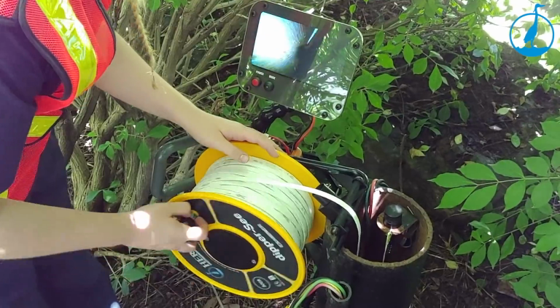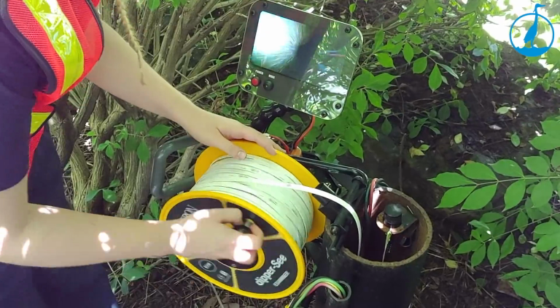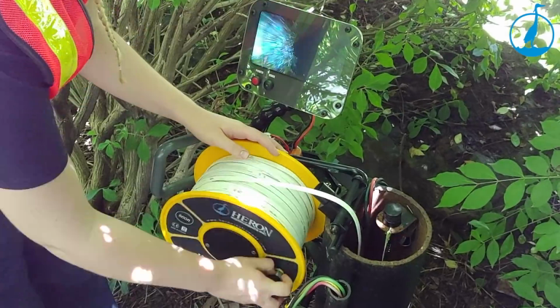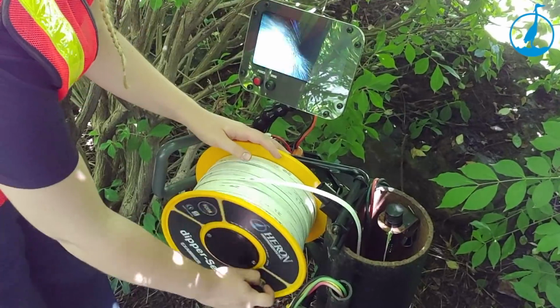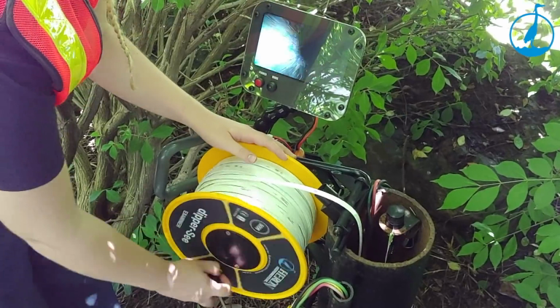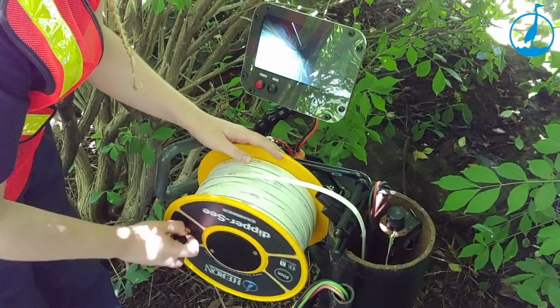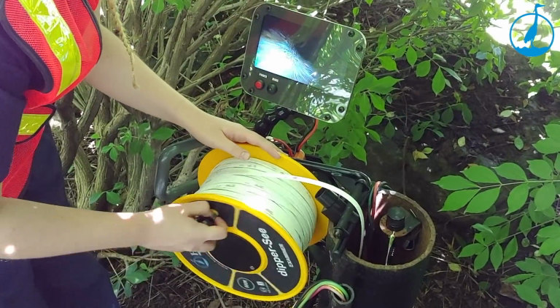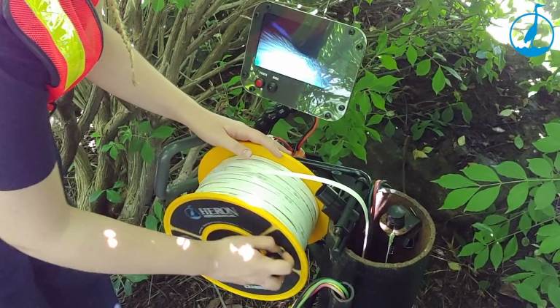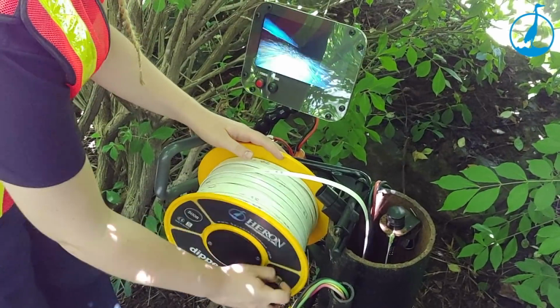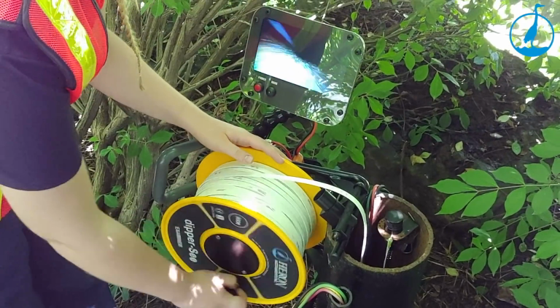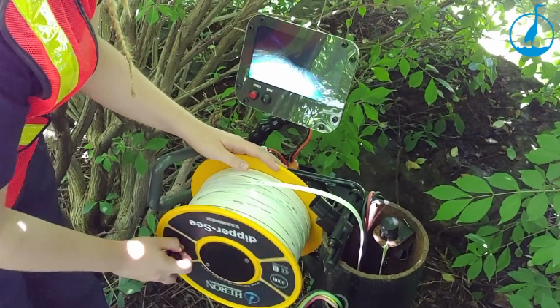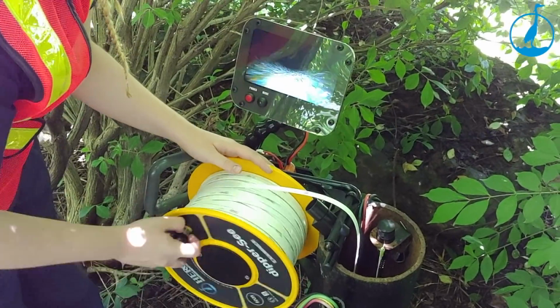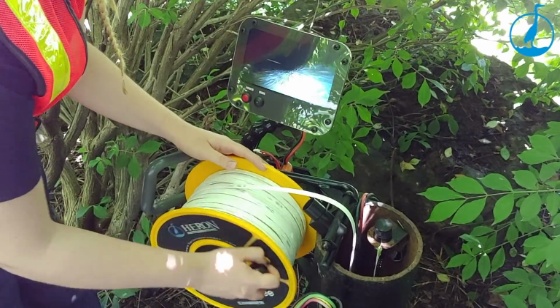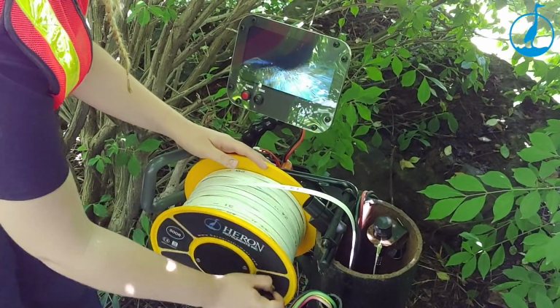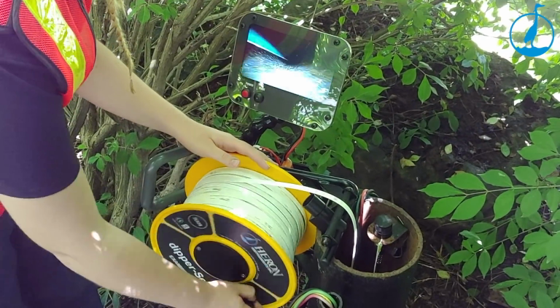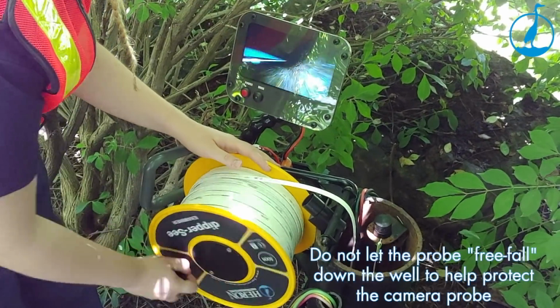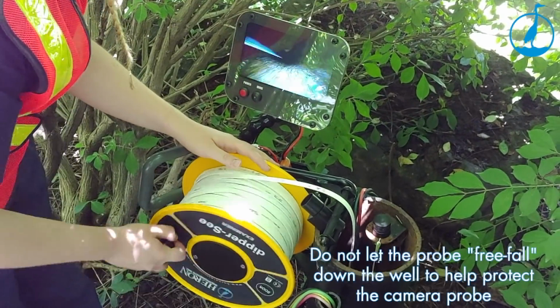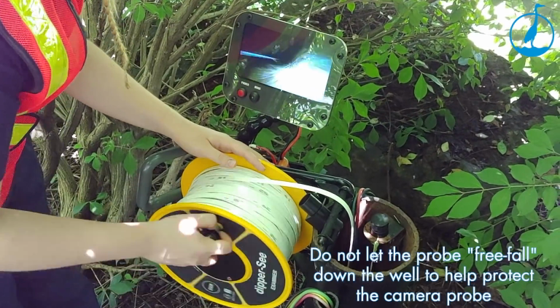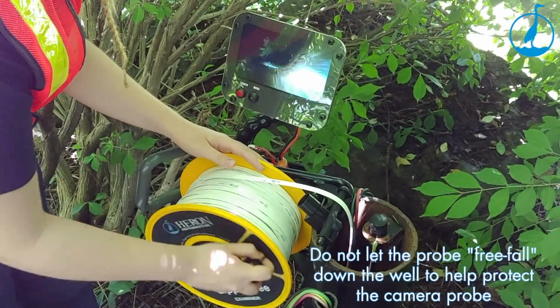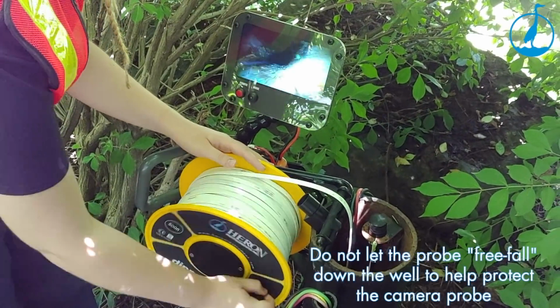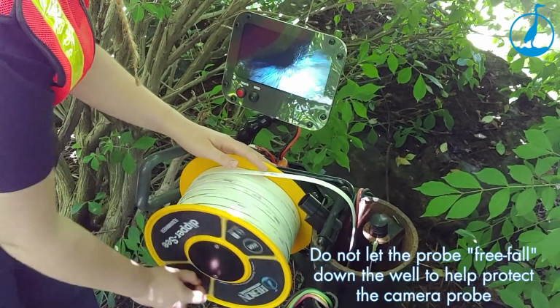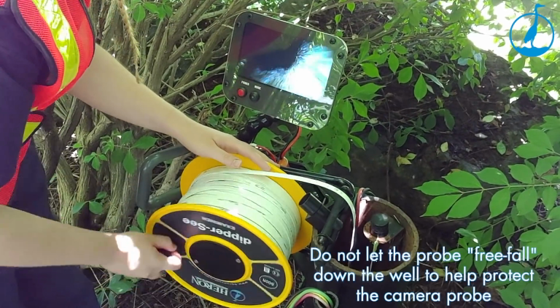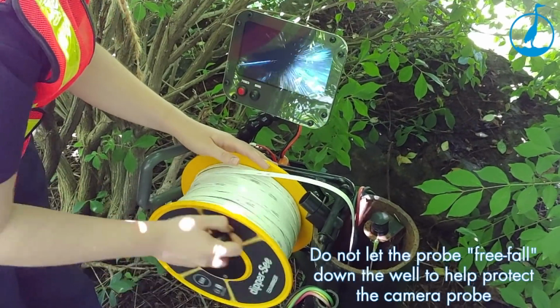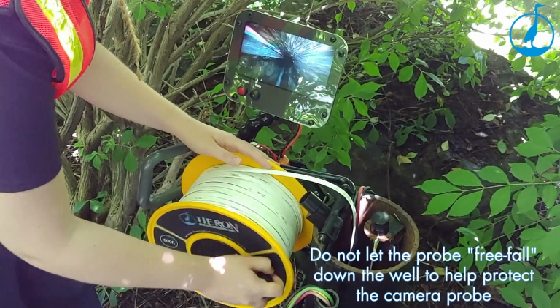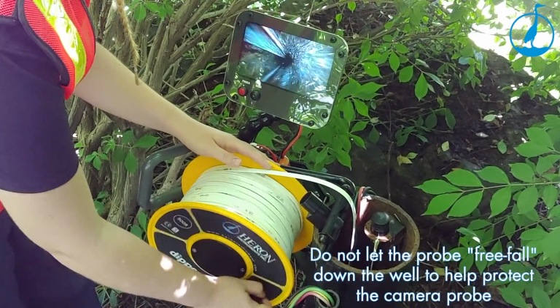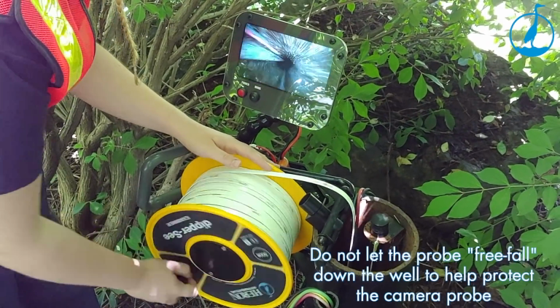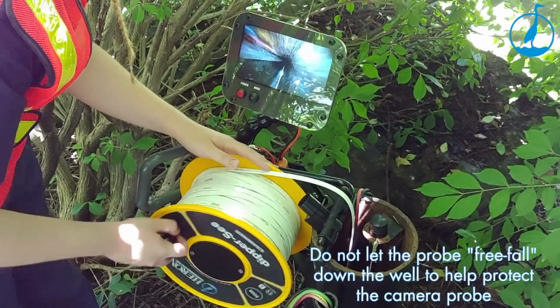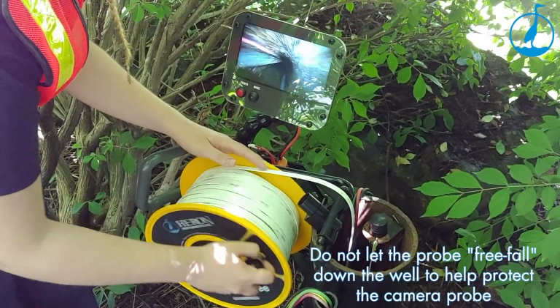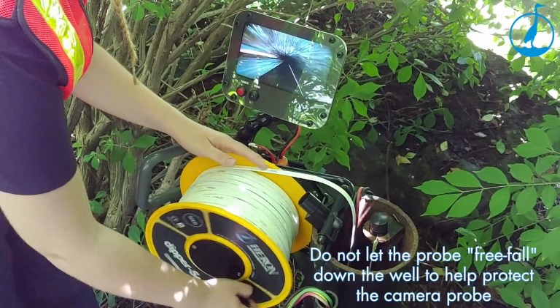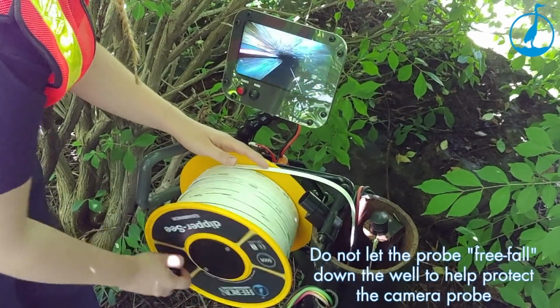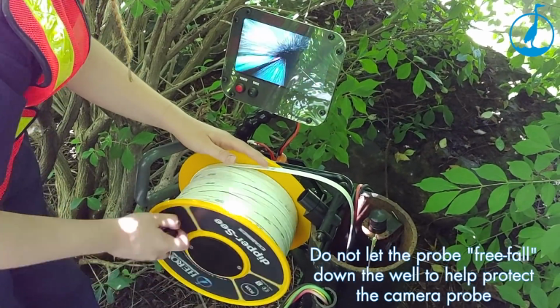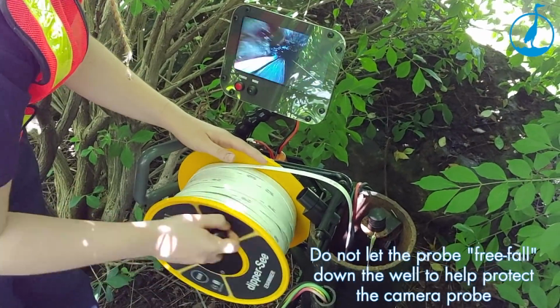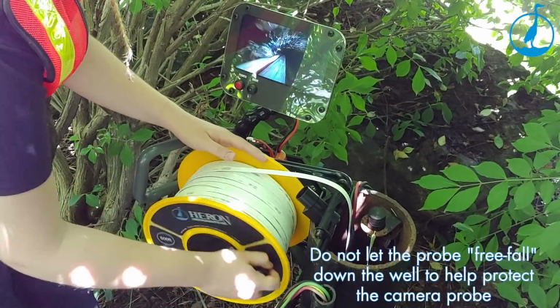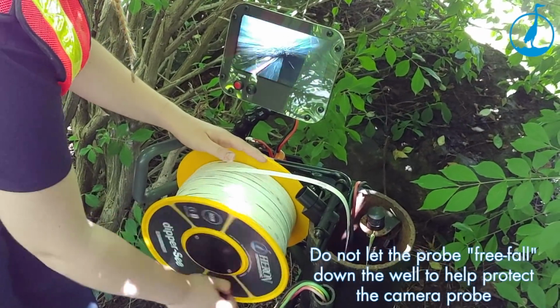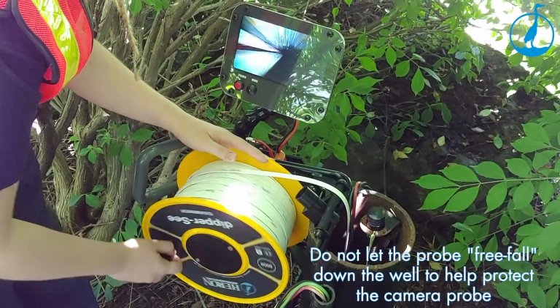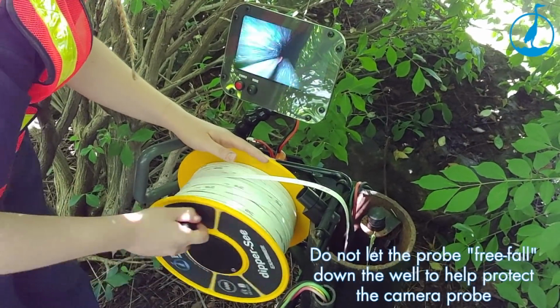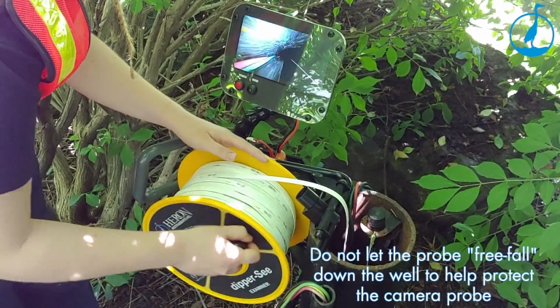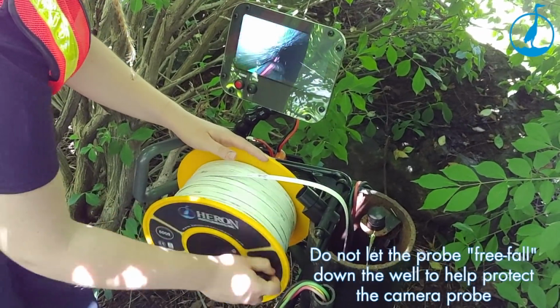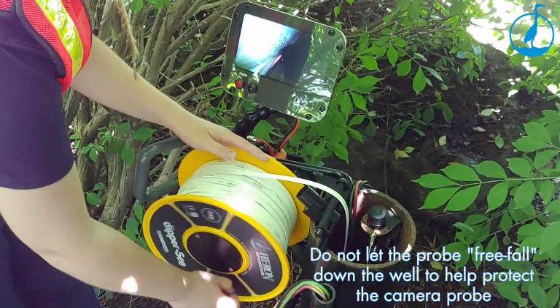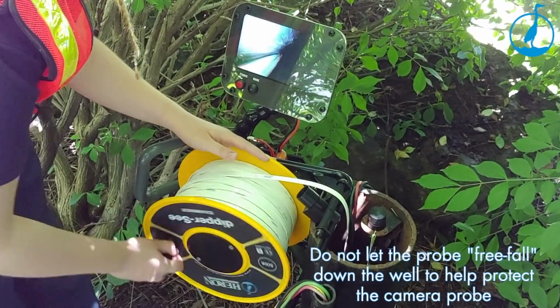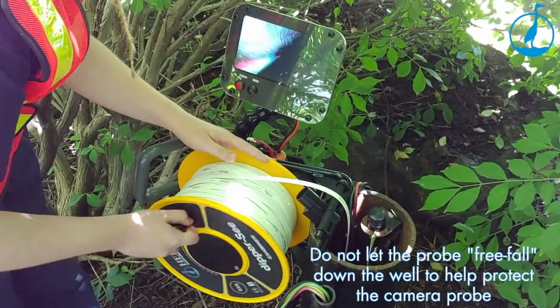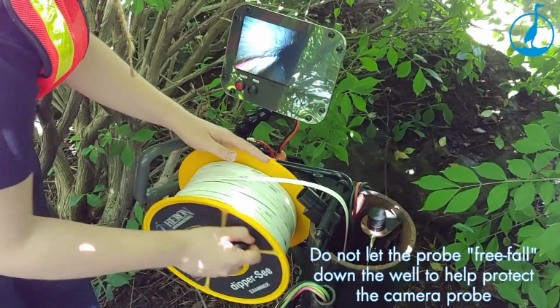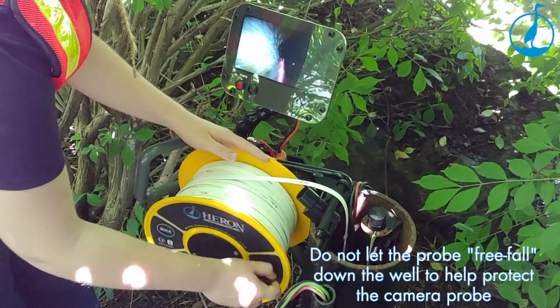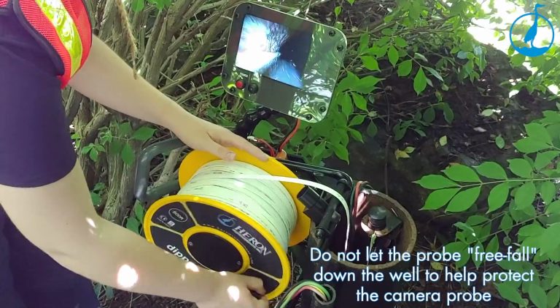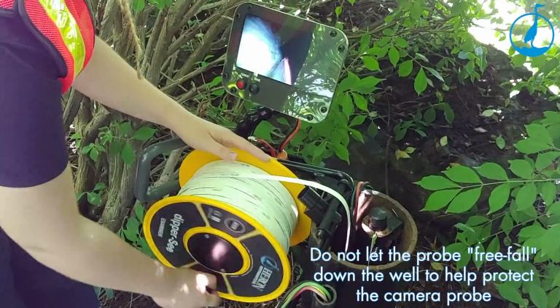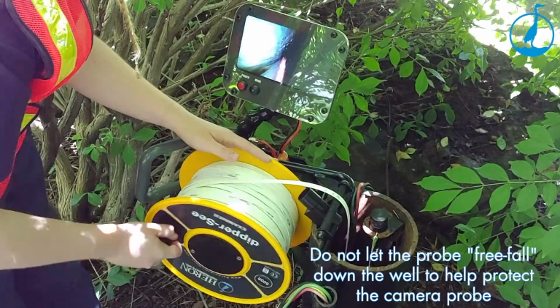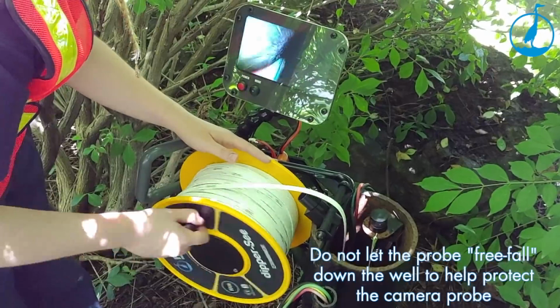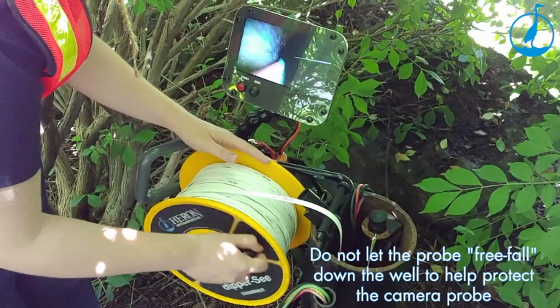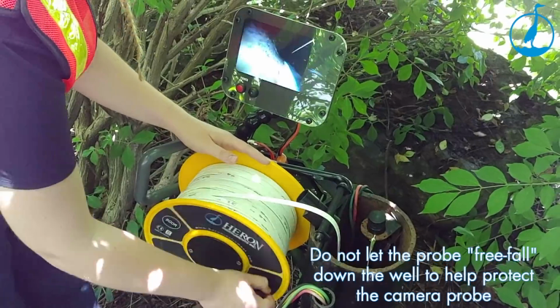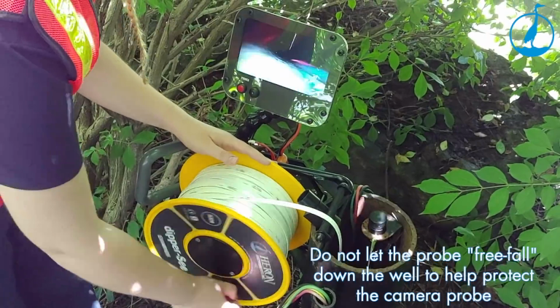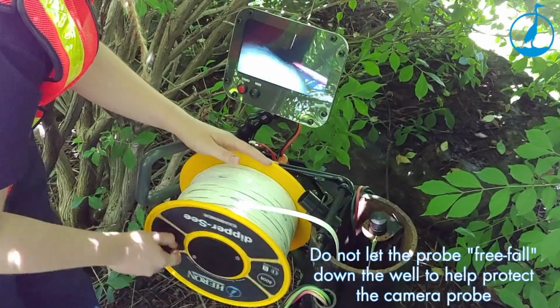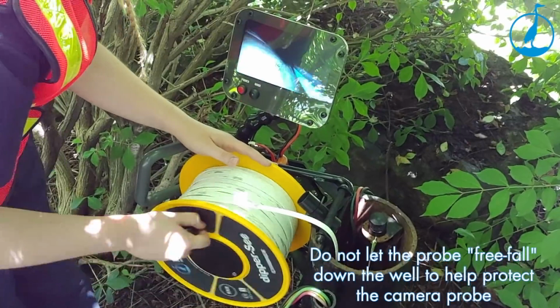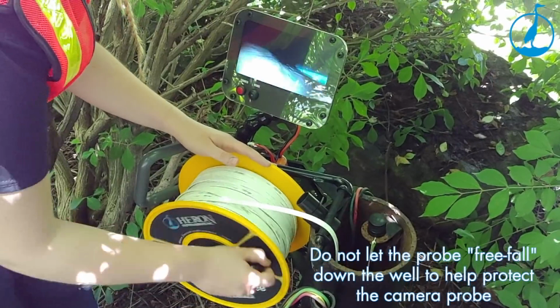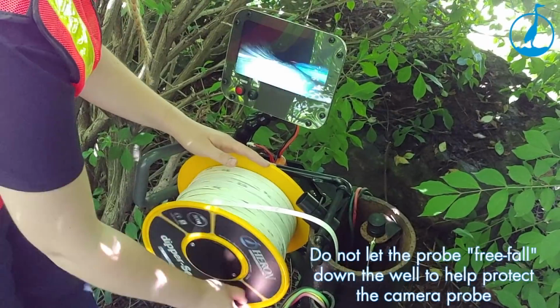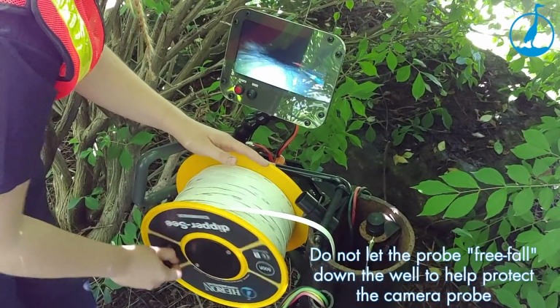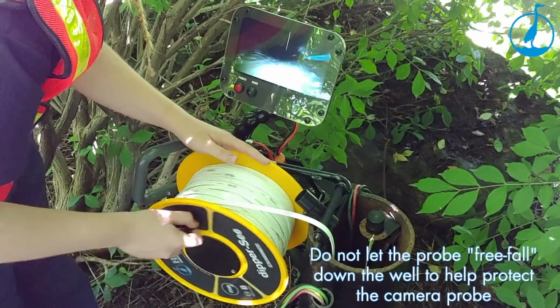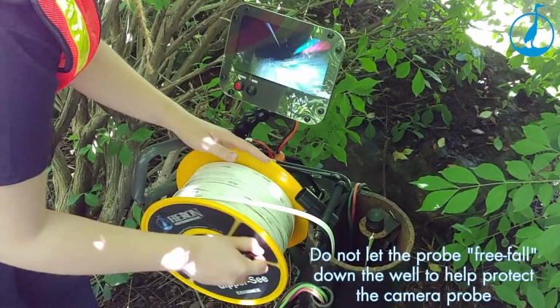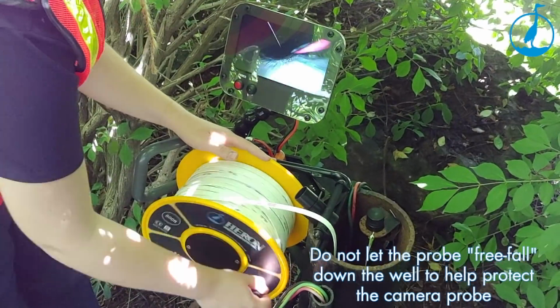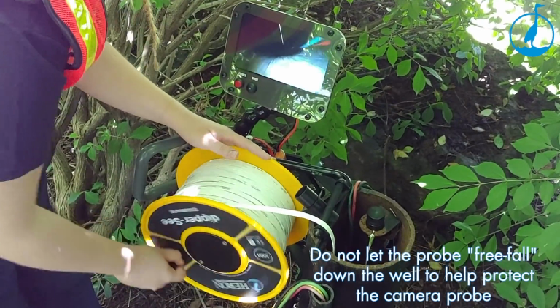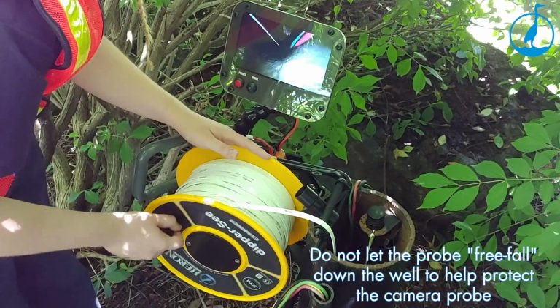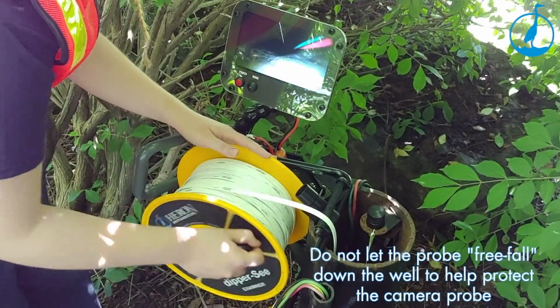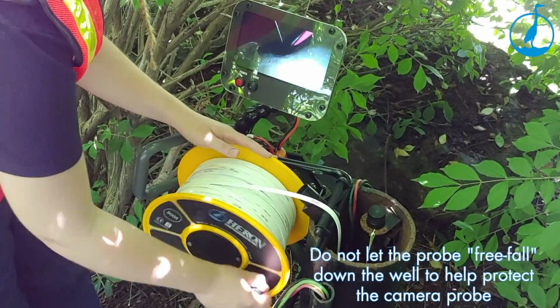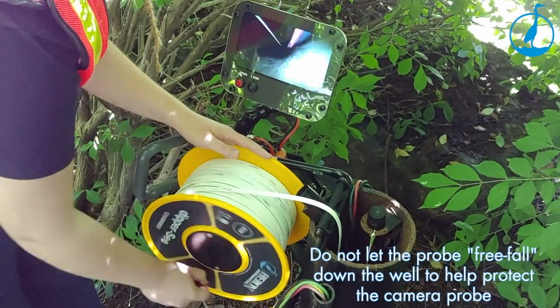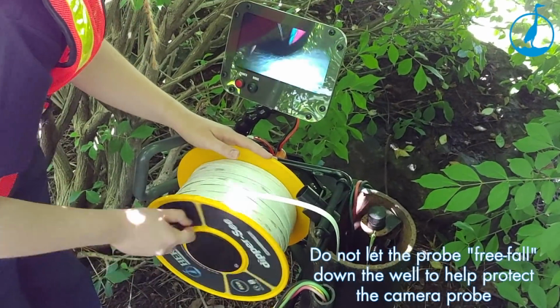To protect the tape, be sure to use the tape guide on the frame leg when unwinding and winding the tape.